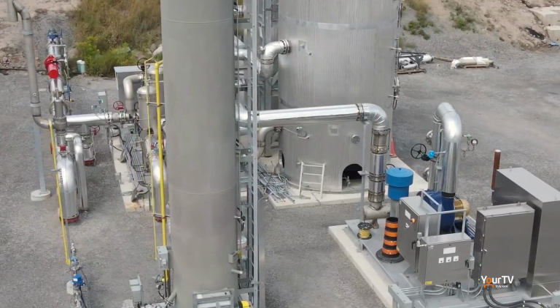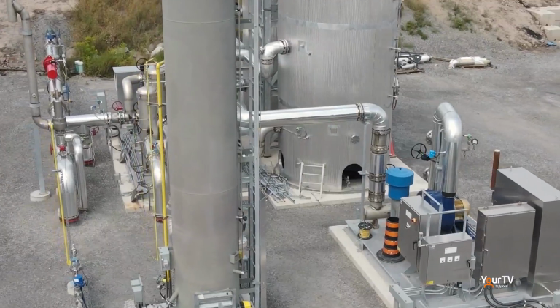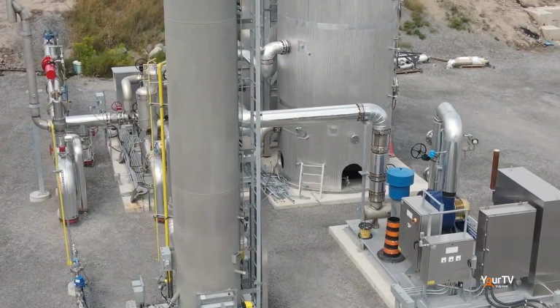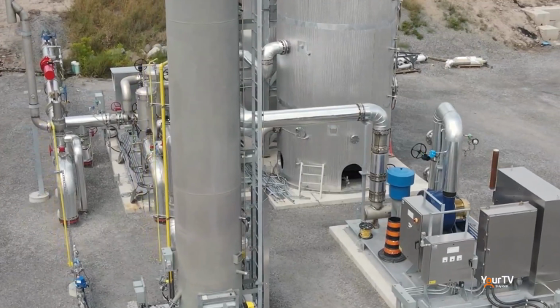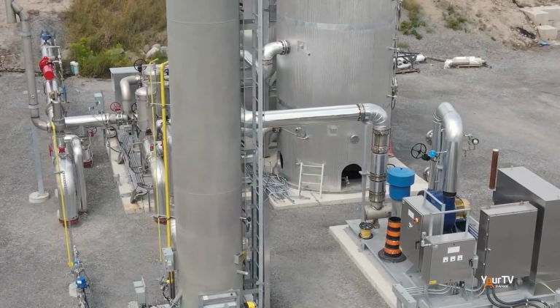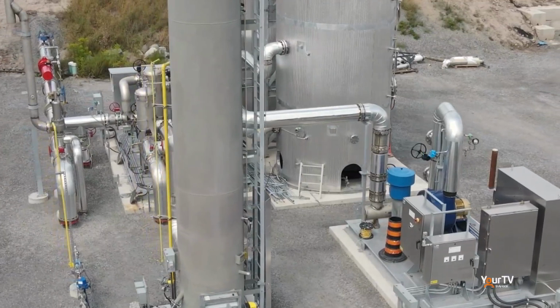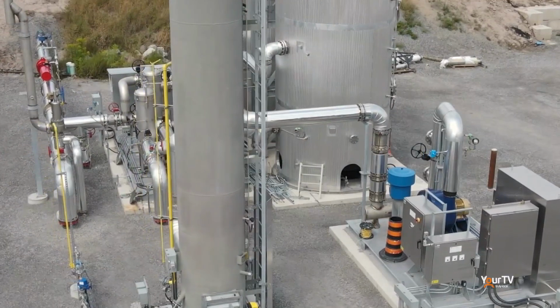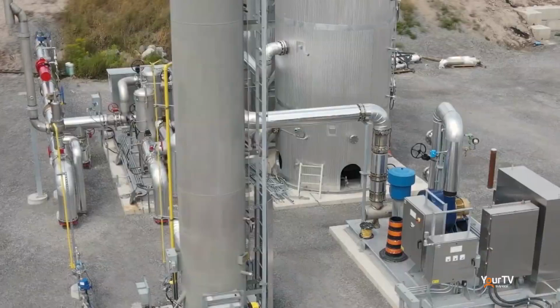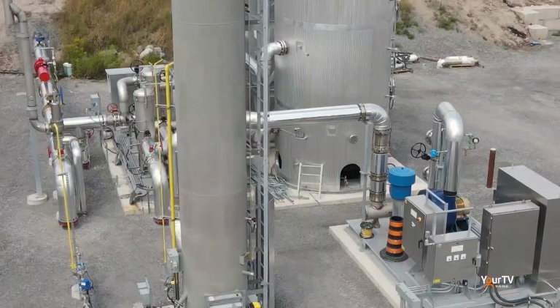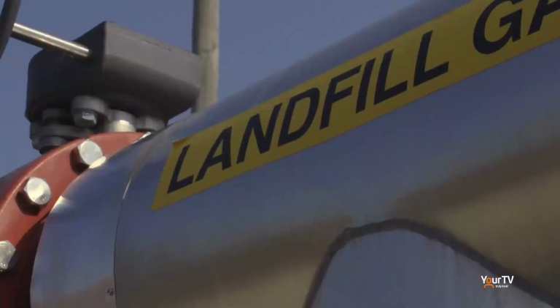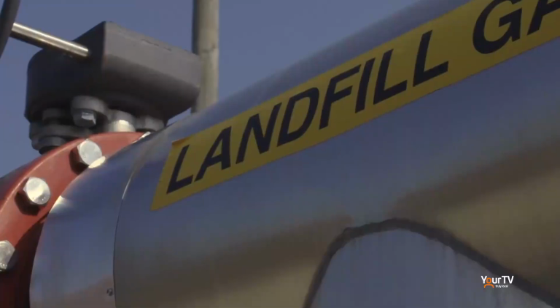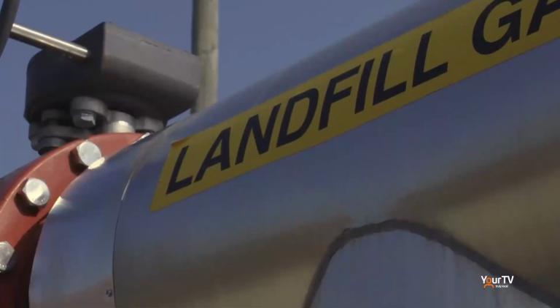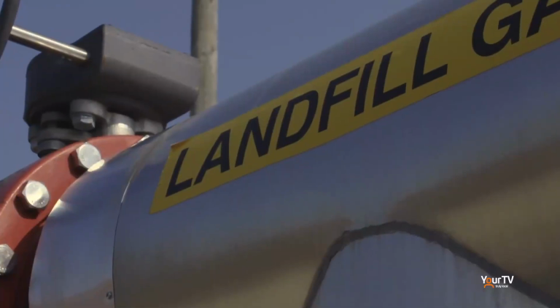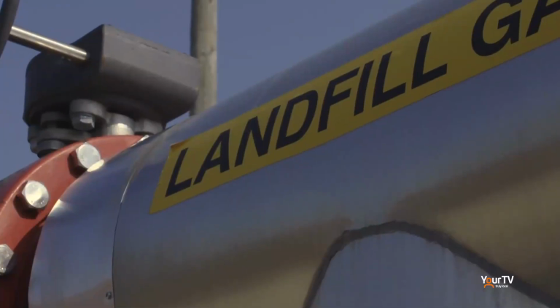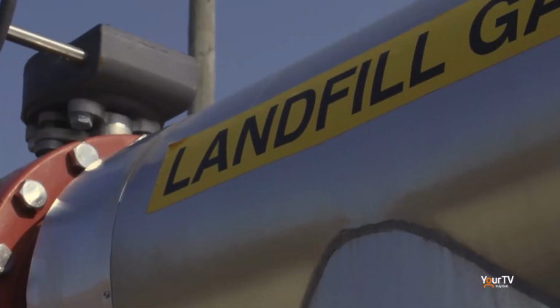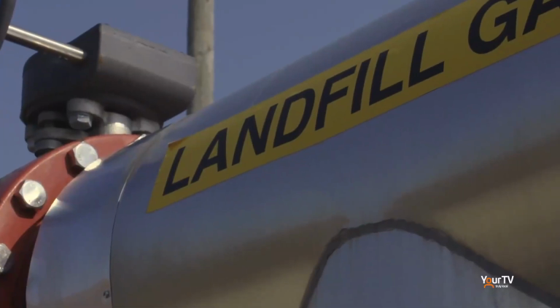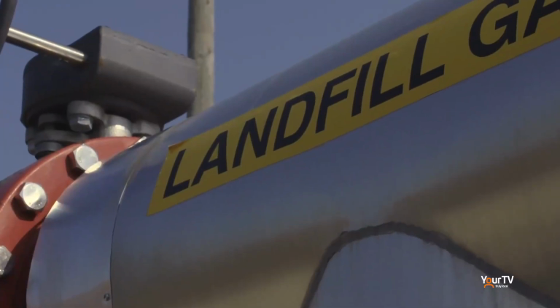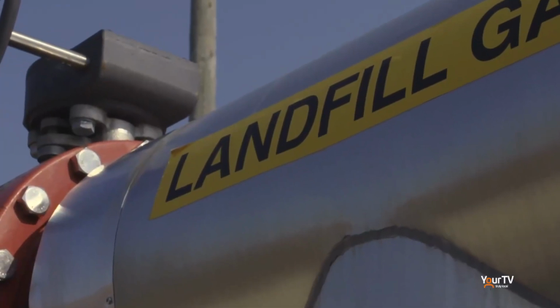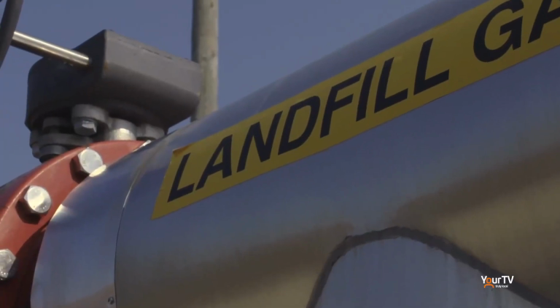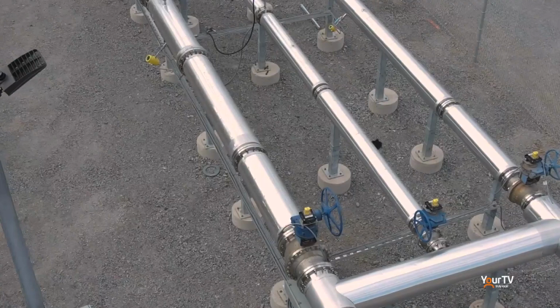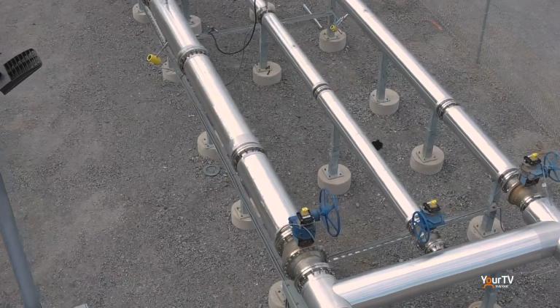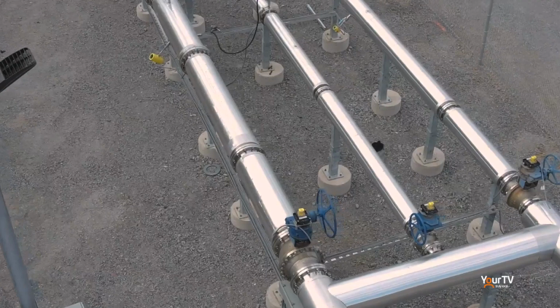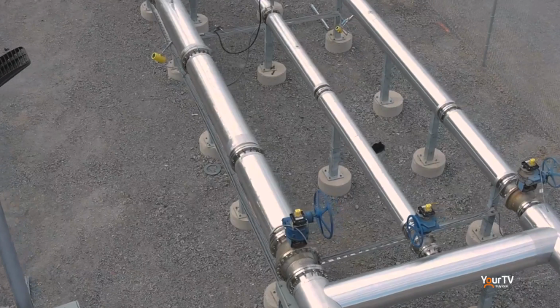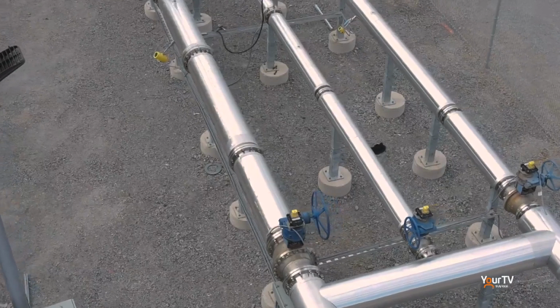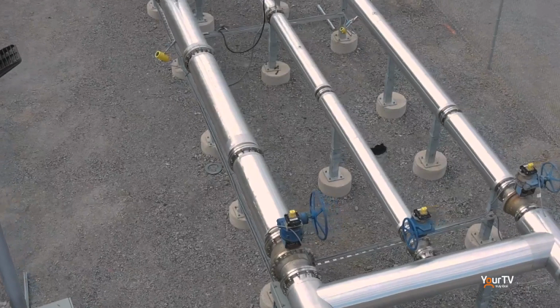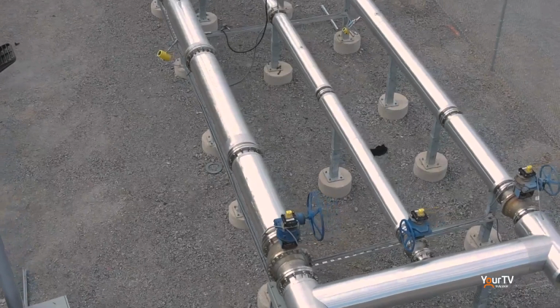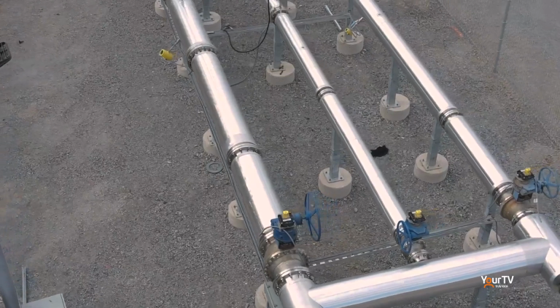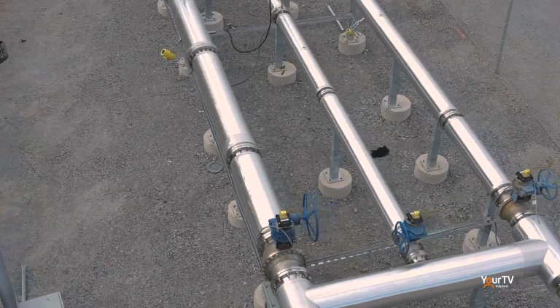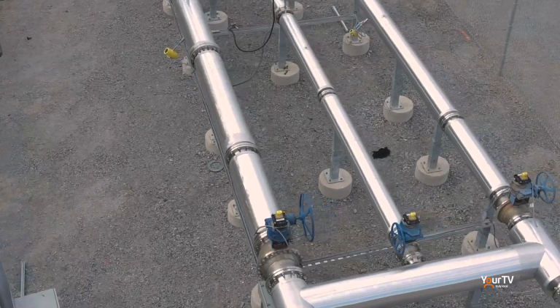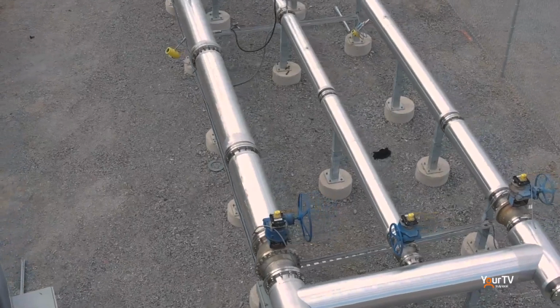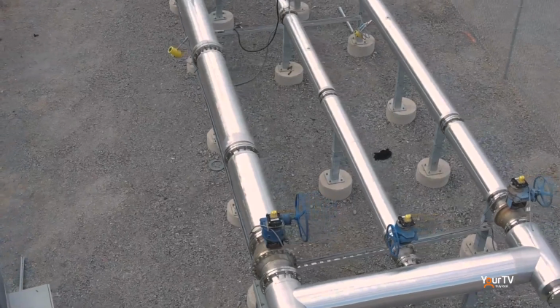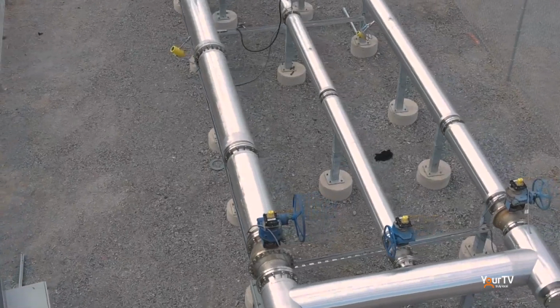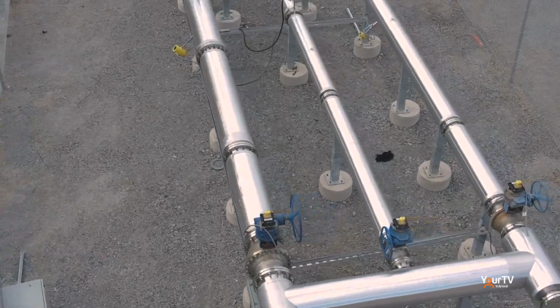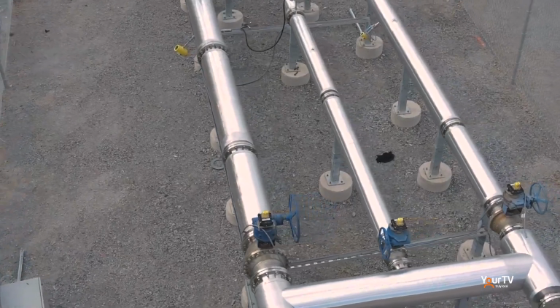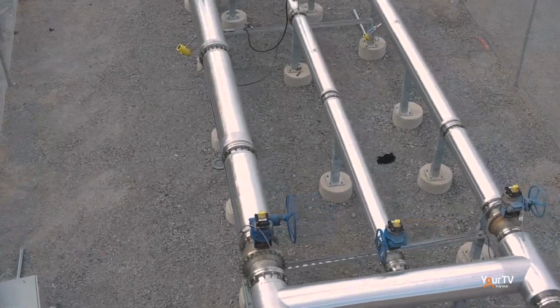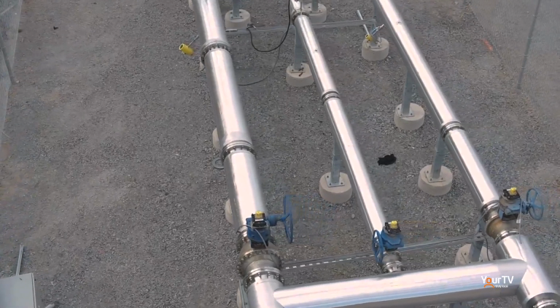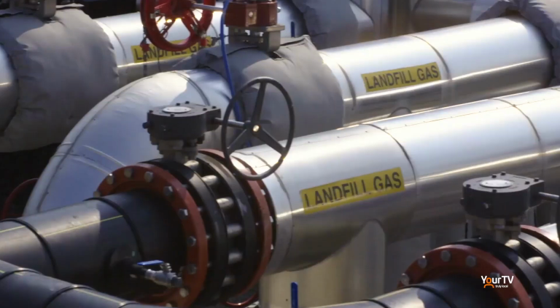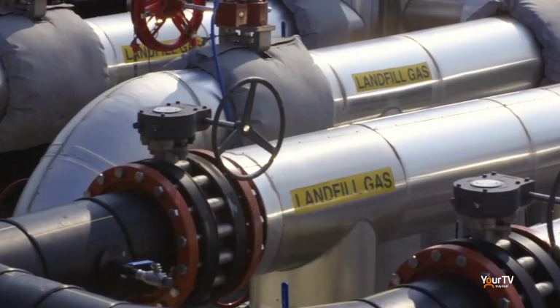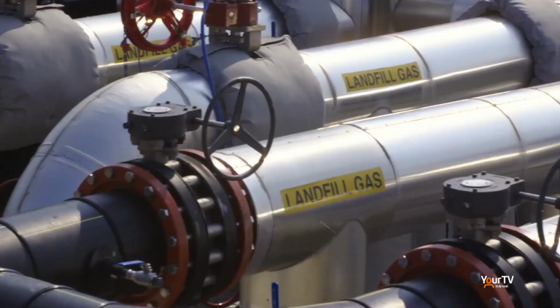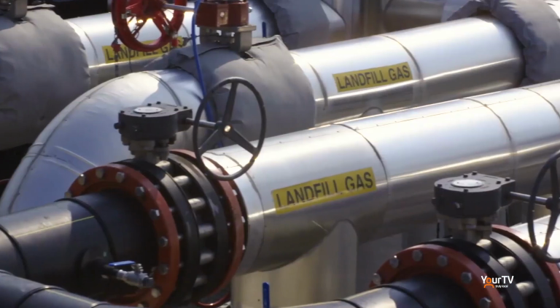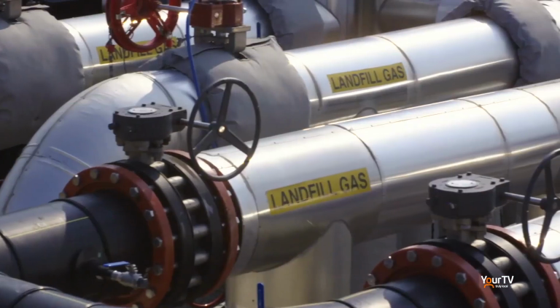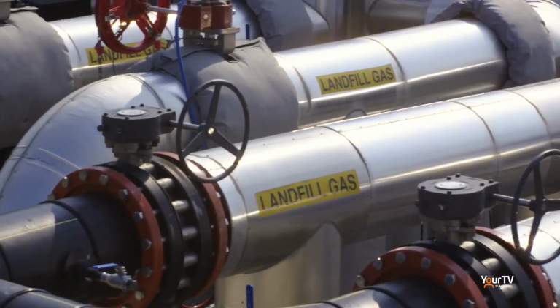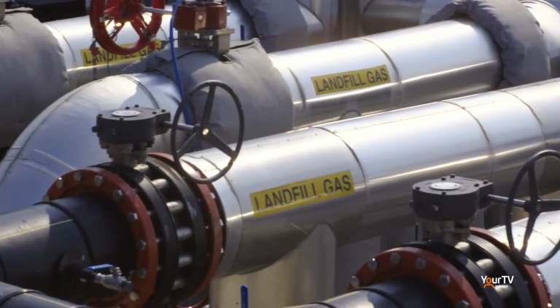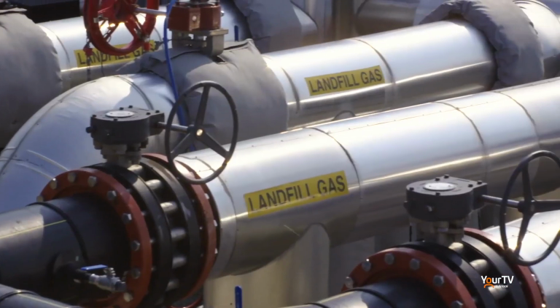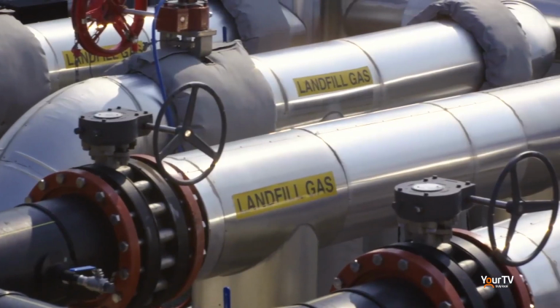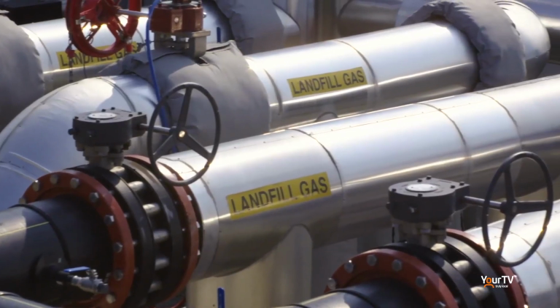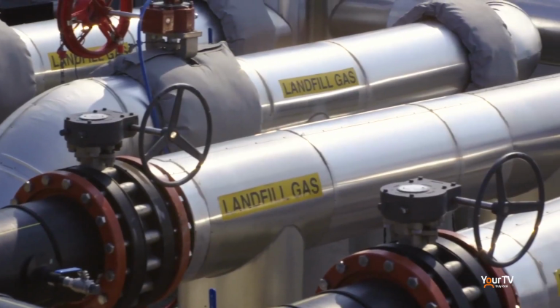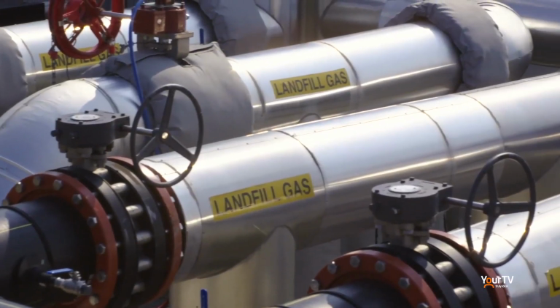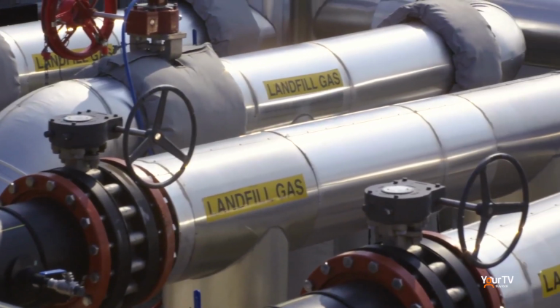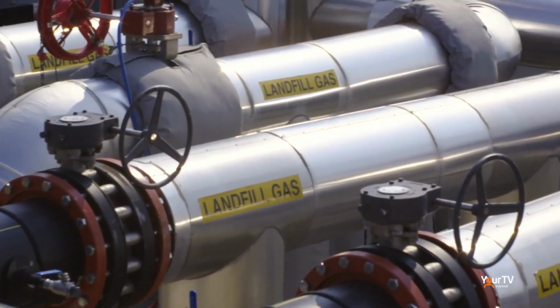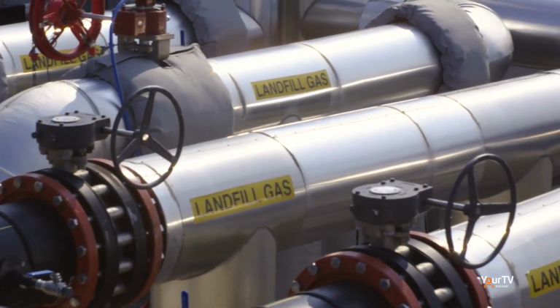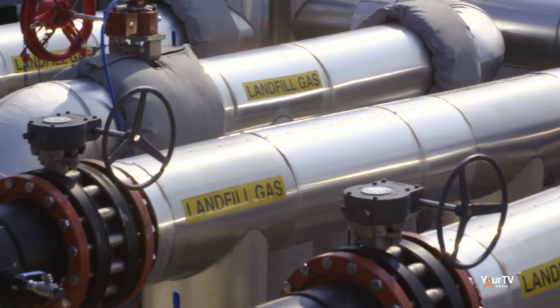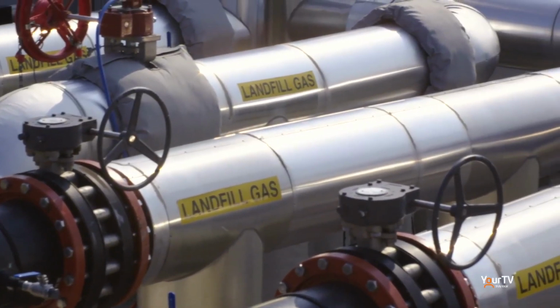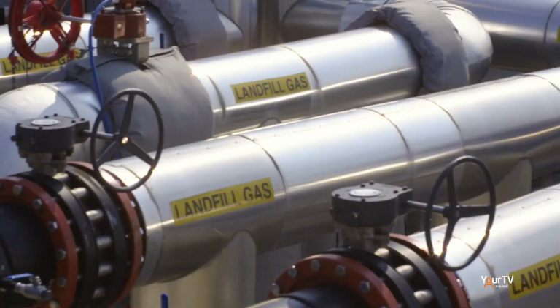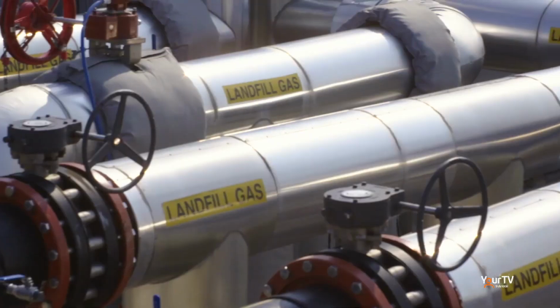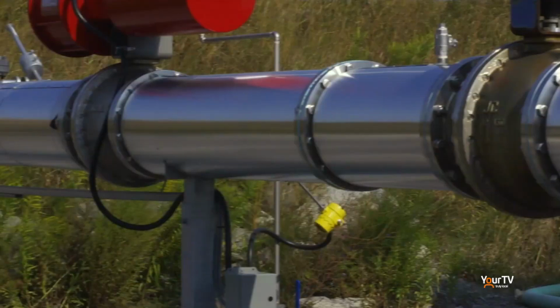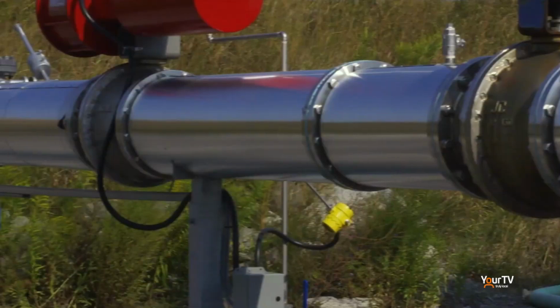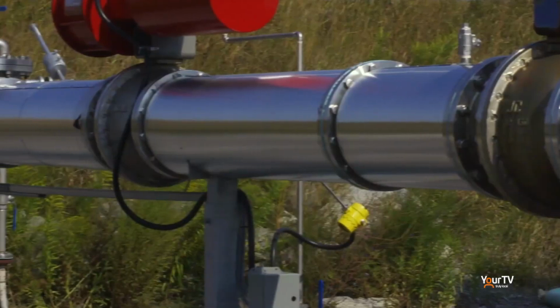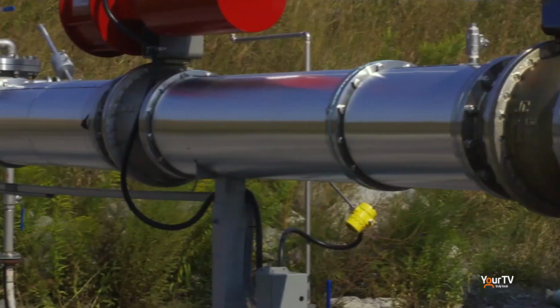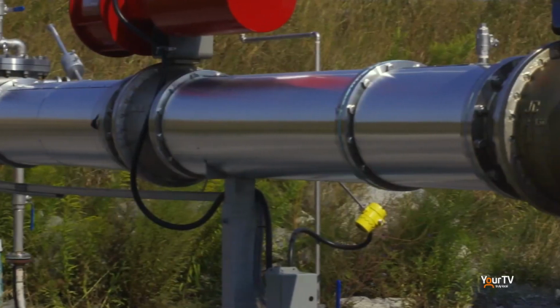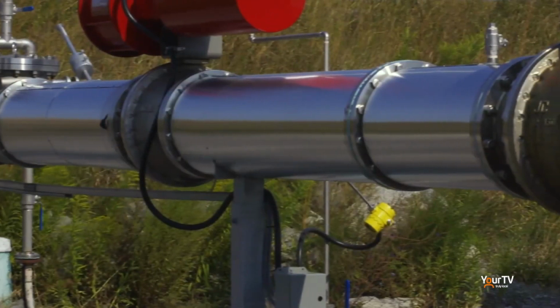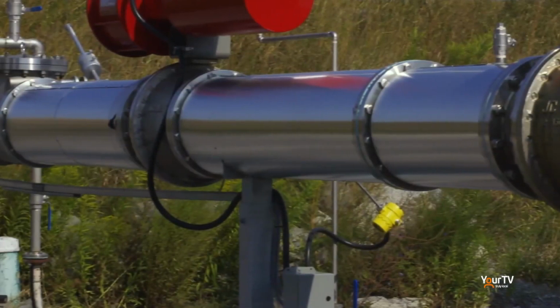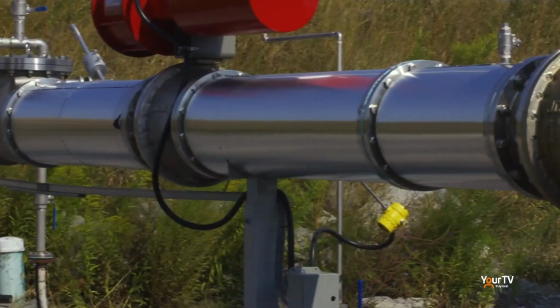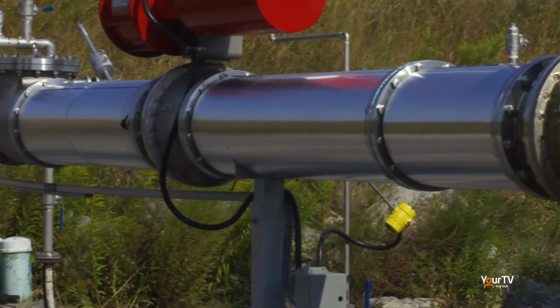We'll continue our look at Walker next month with a feature on renewable energy. In Thorold, I'm Mike Balsam reporting for The Source.